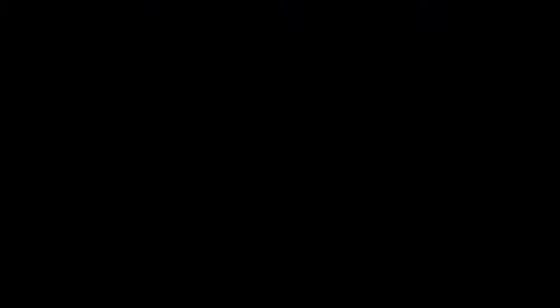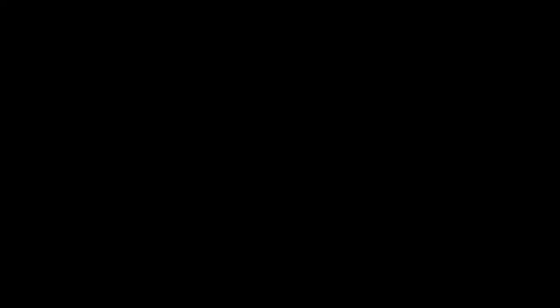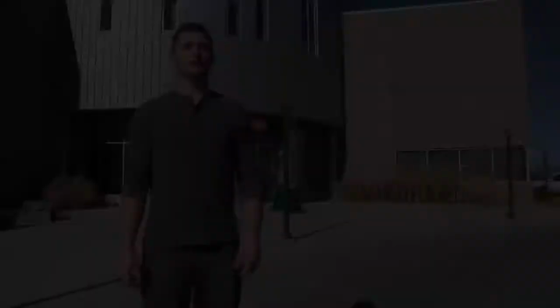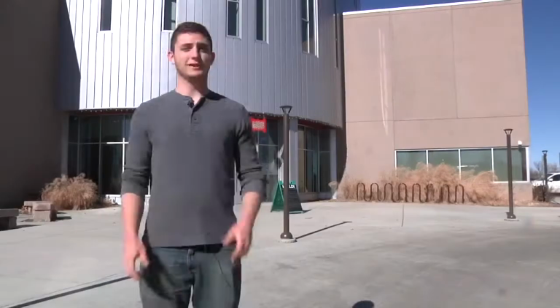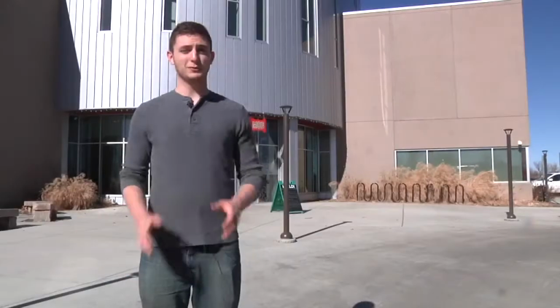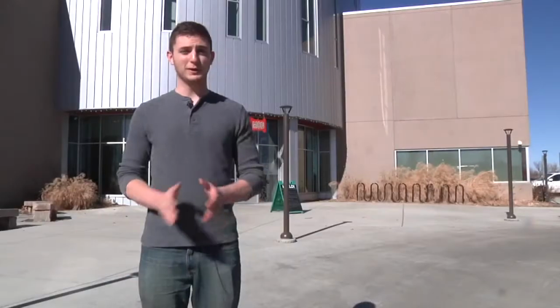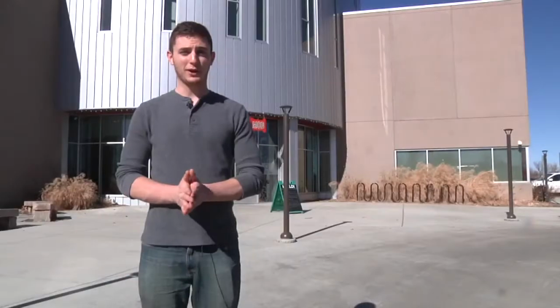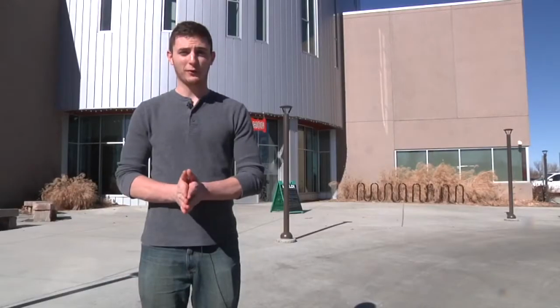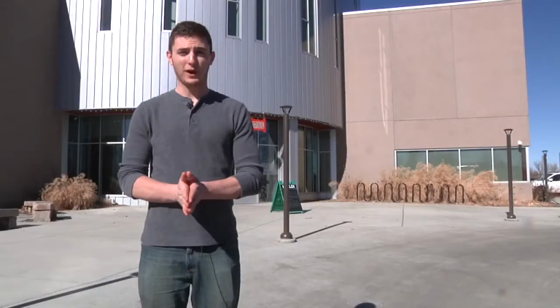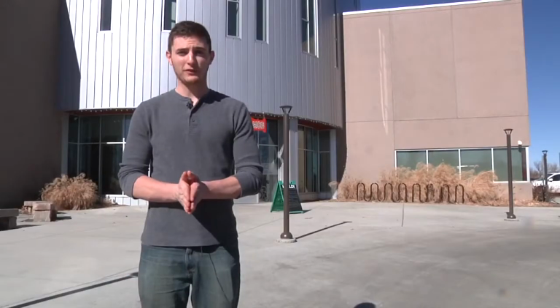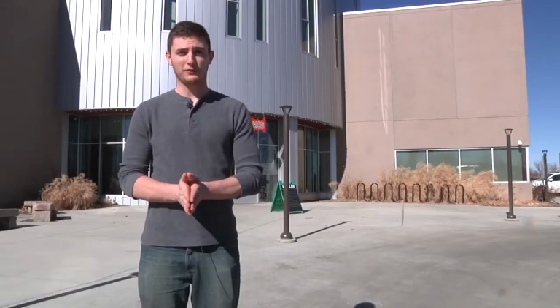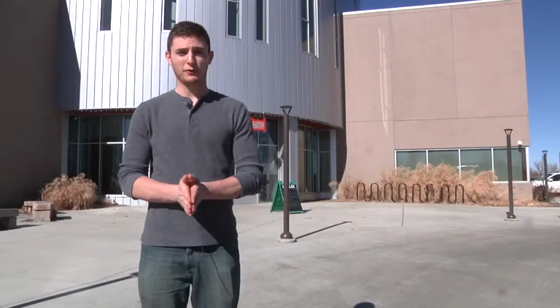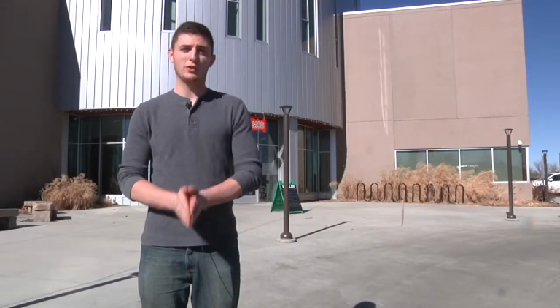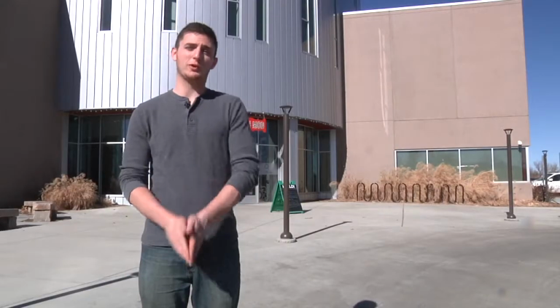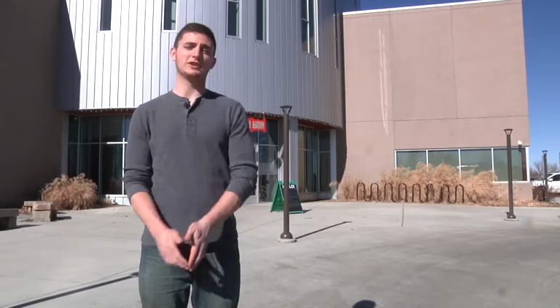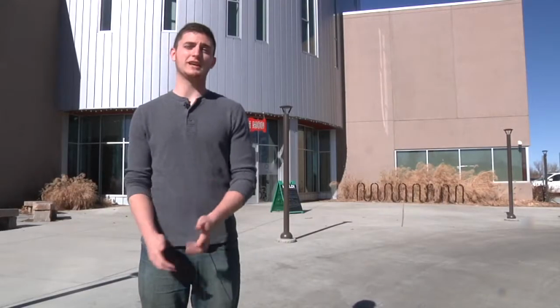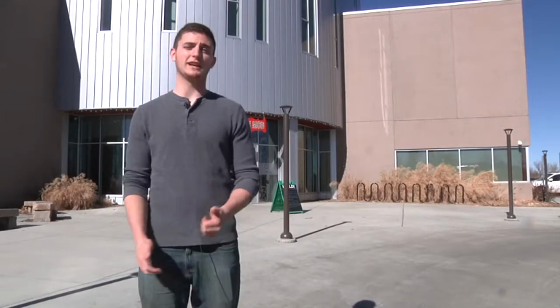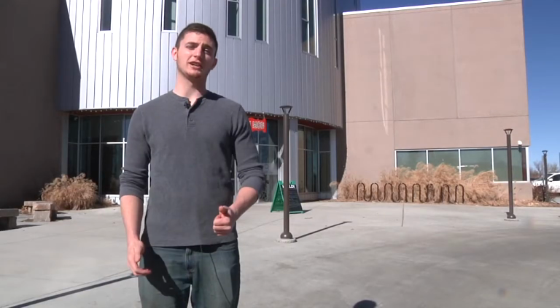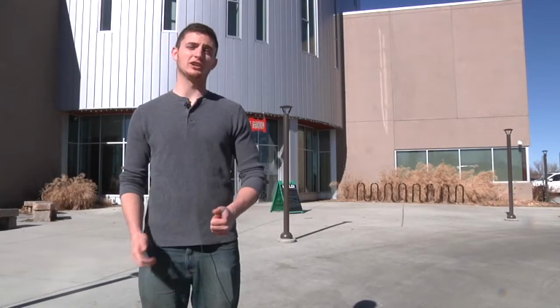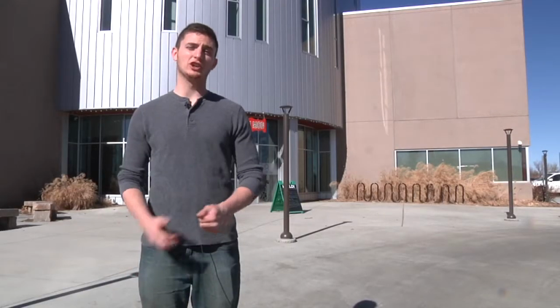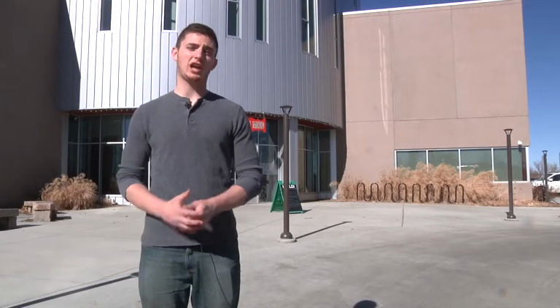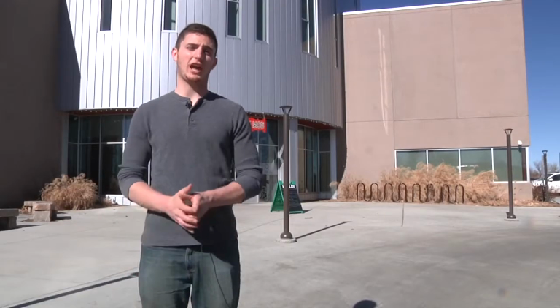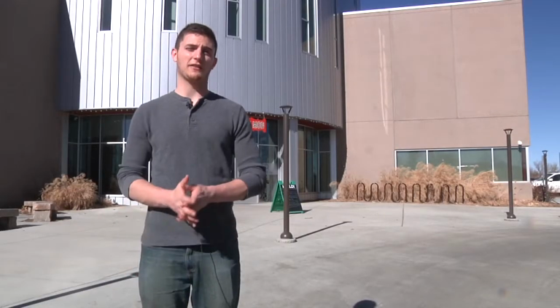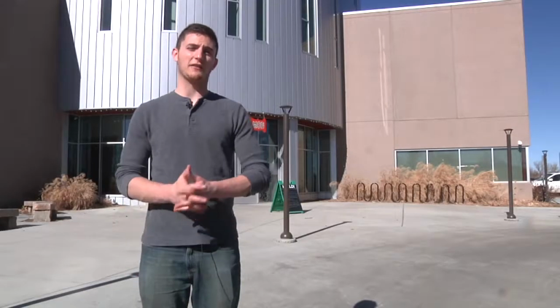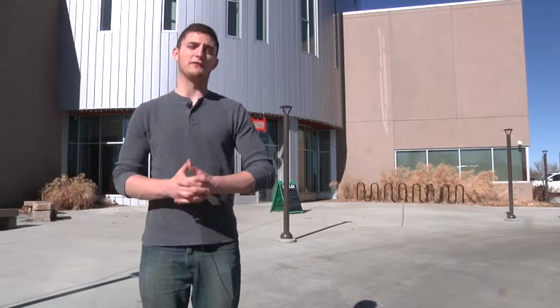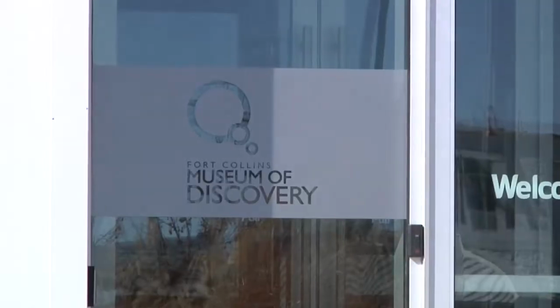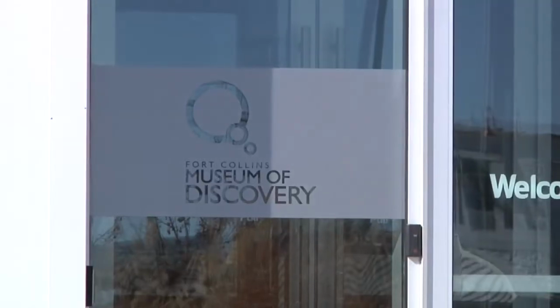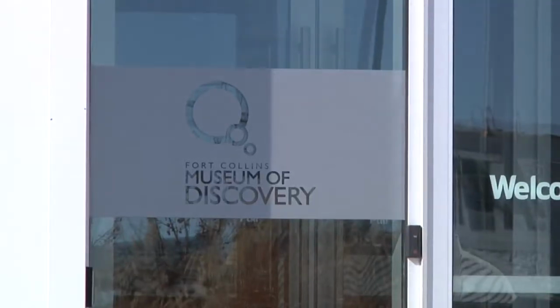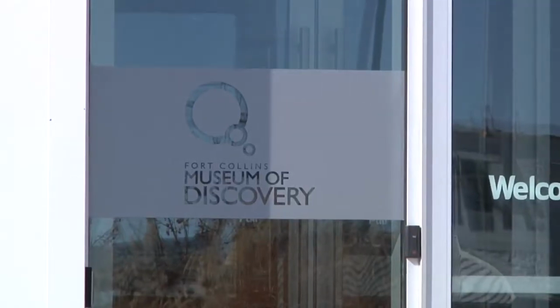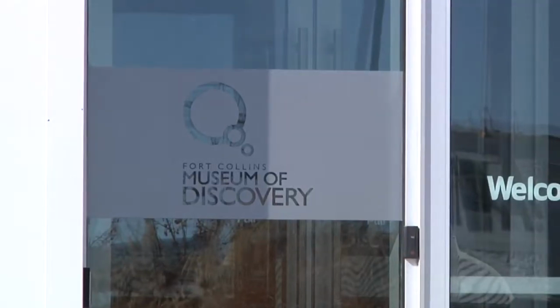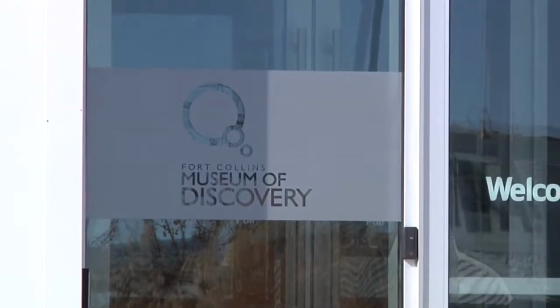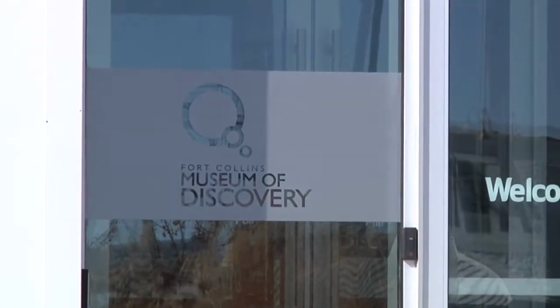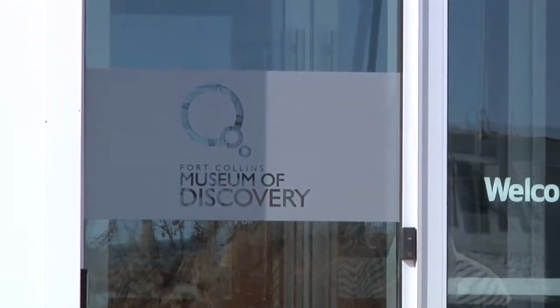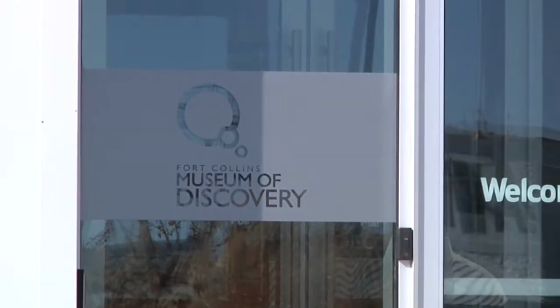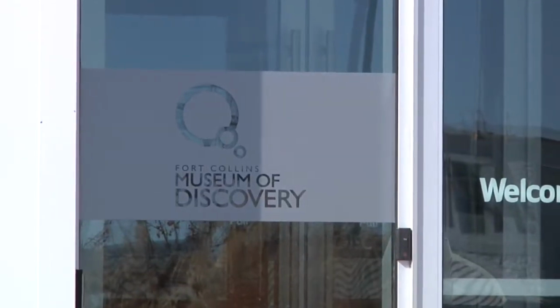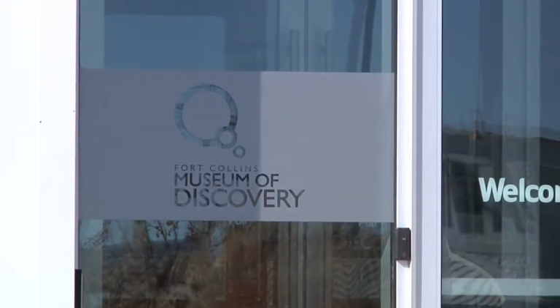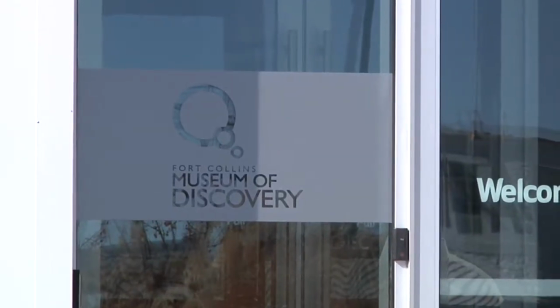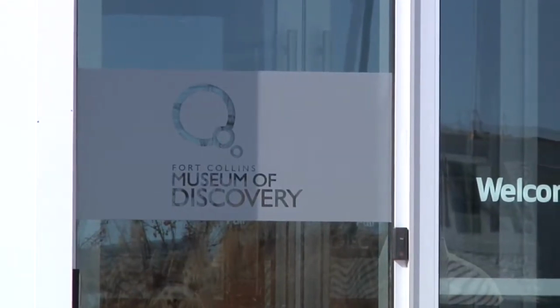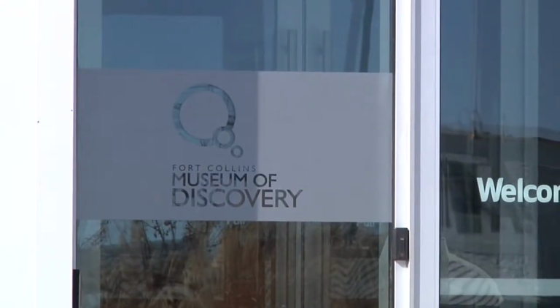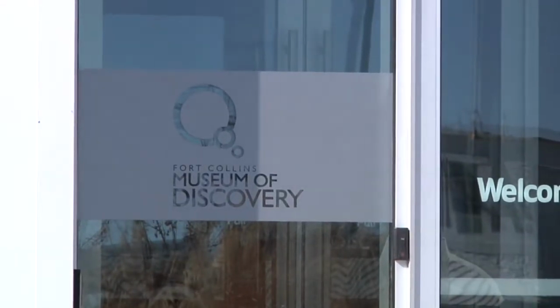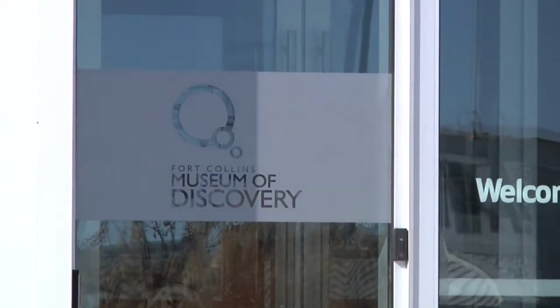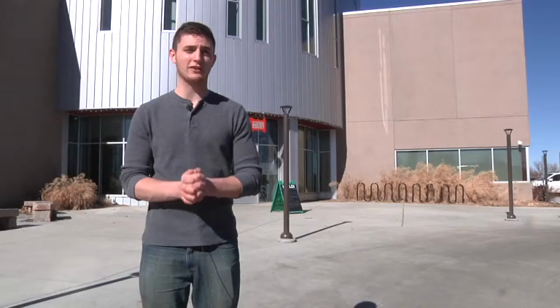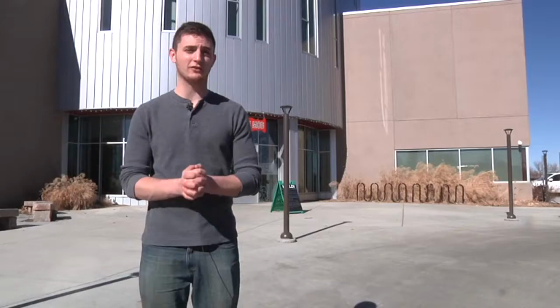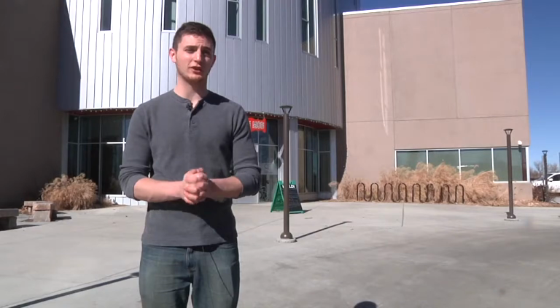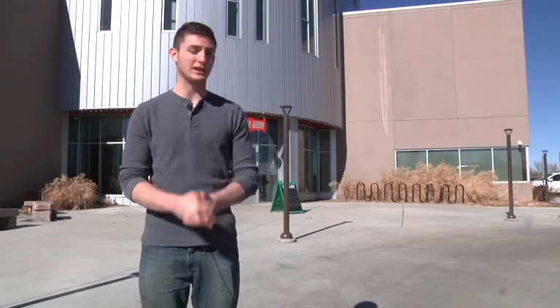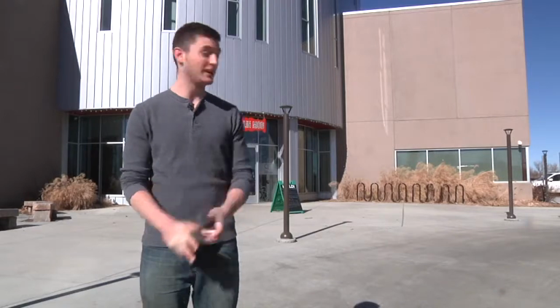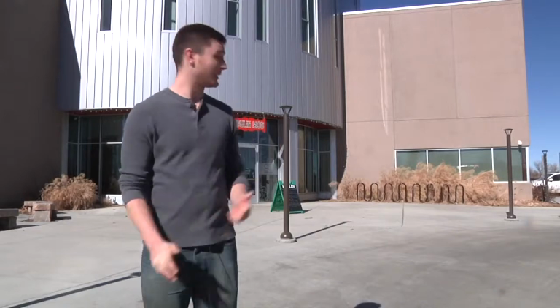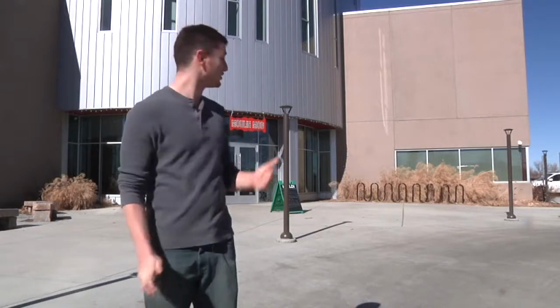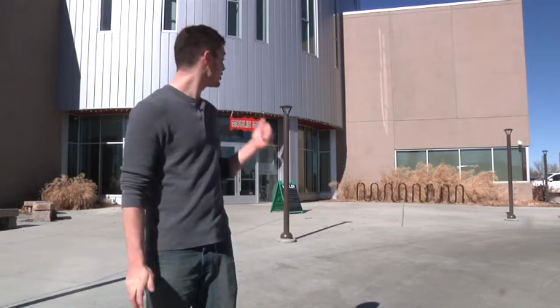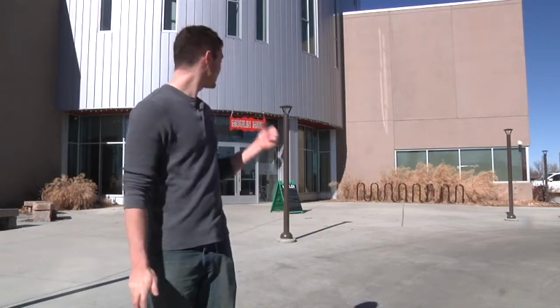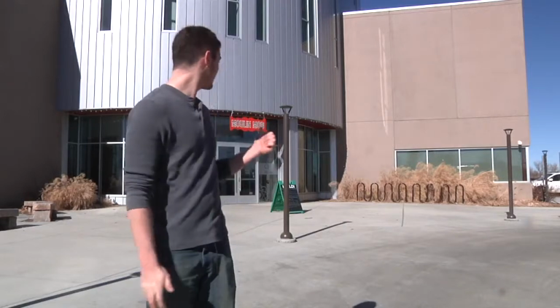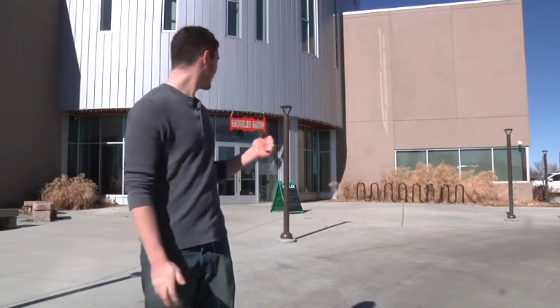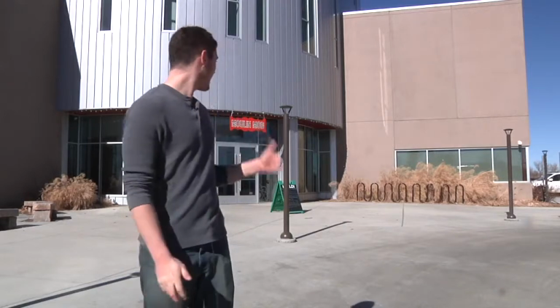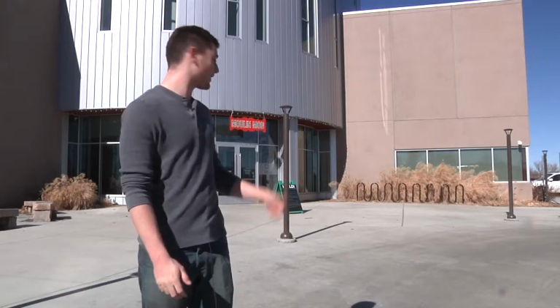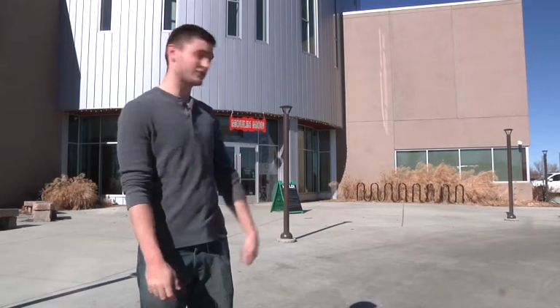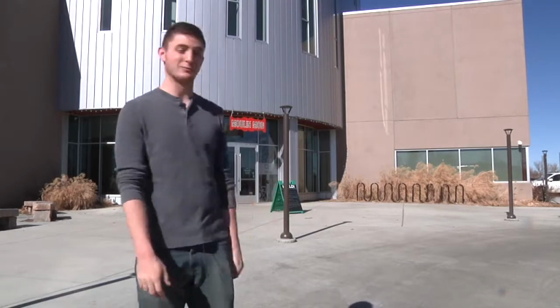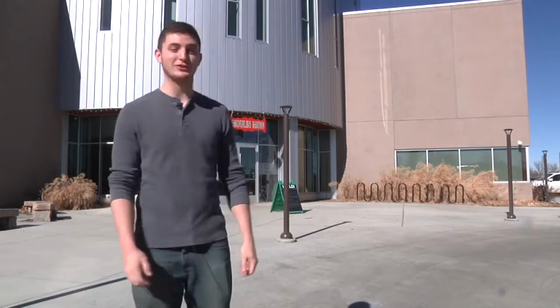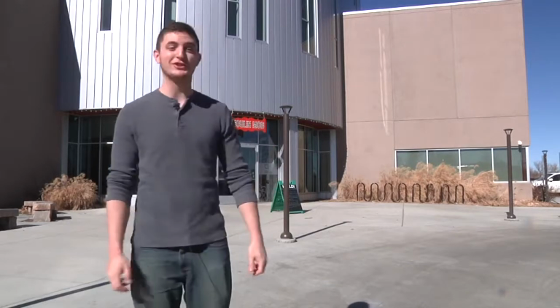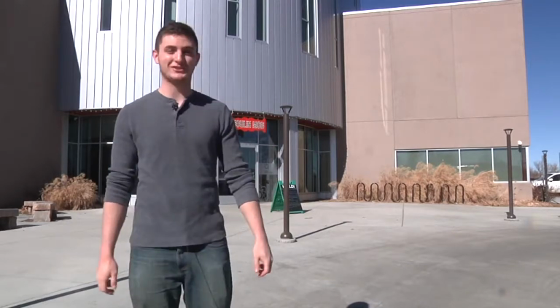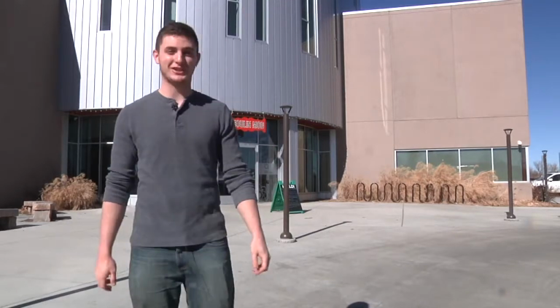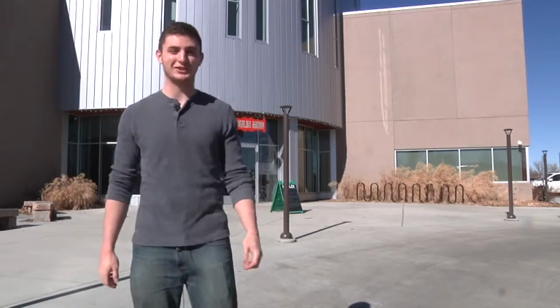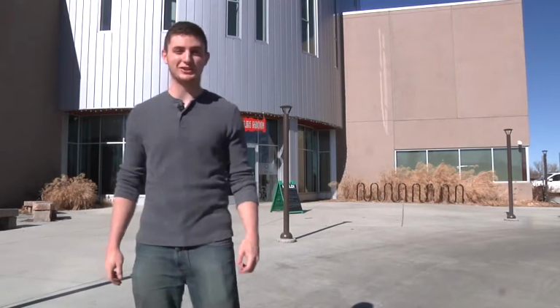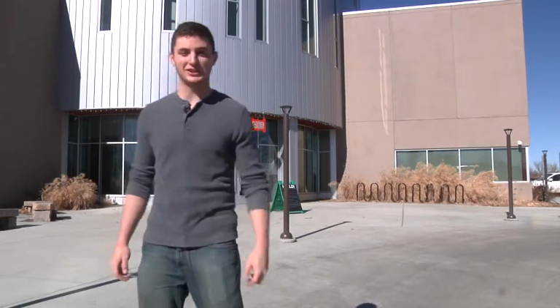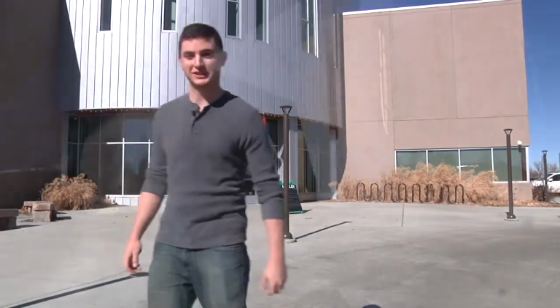This week on Around the Fort we are taking a look at the Fort Collins Museum of Discovery. It looks pretty awesome so let's take a look.